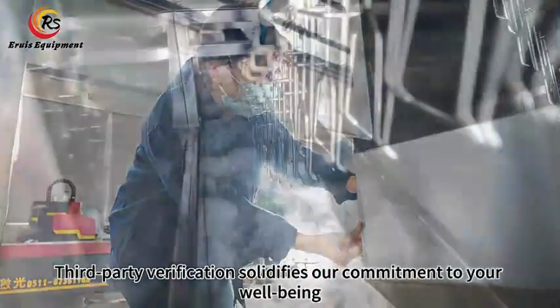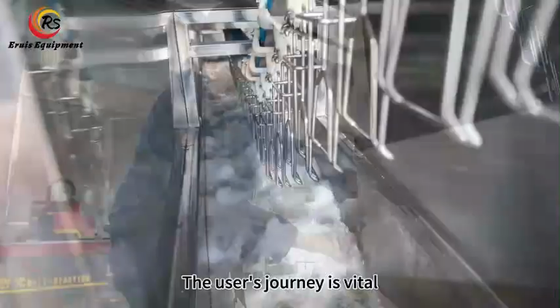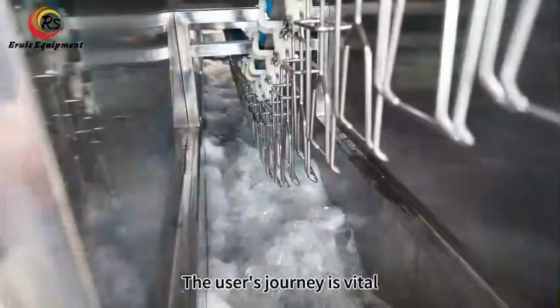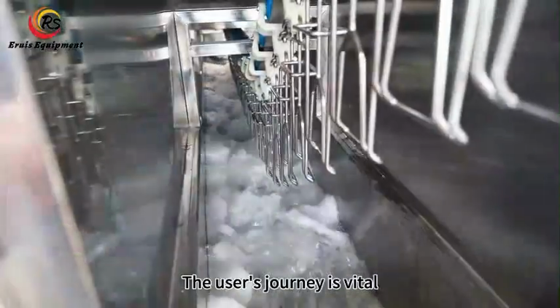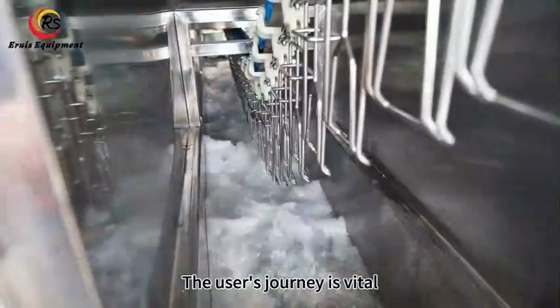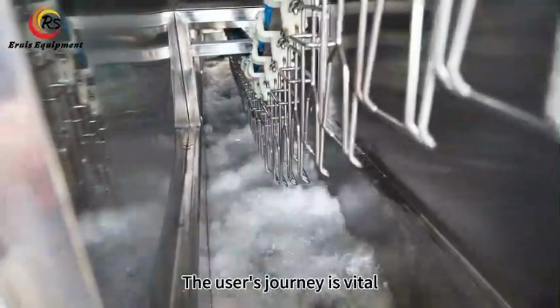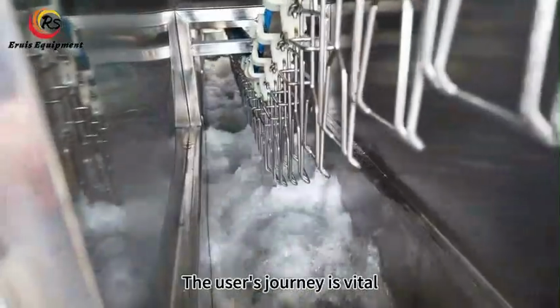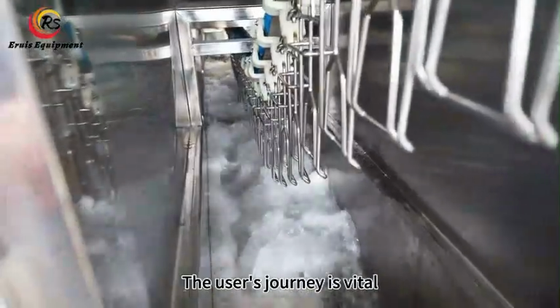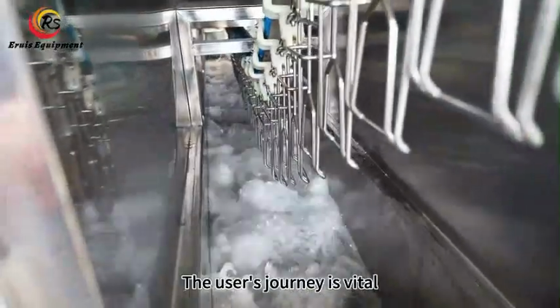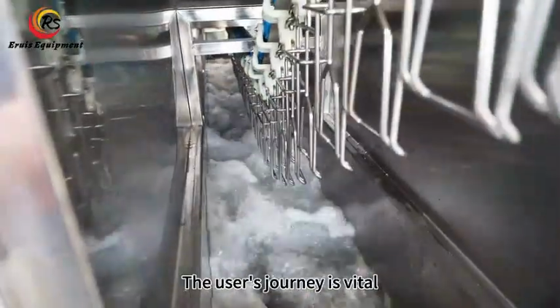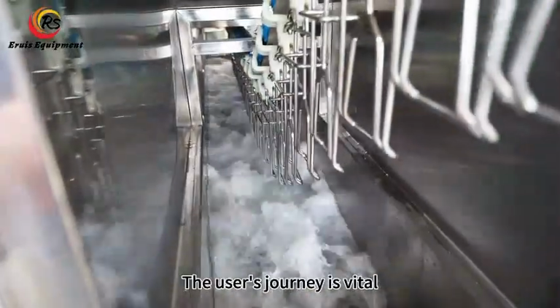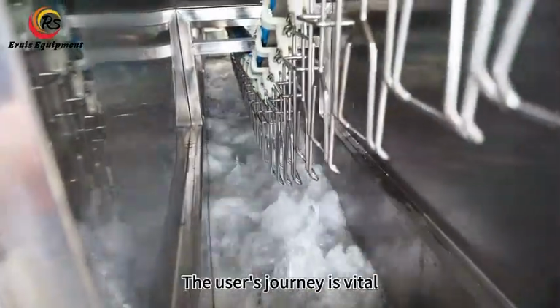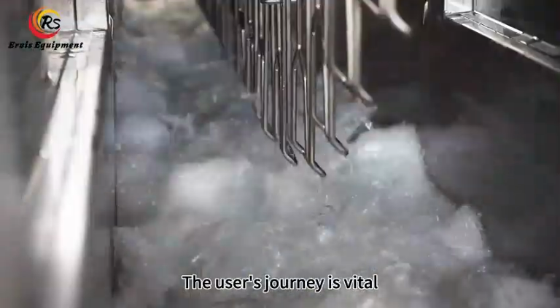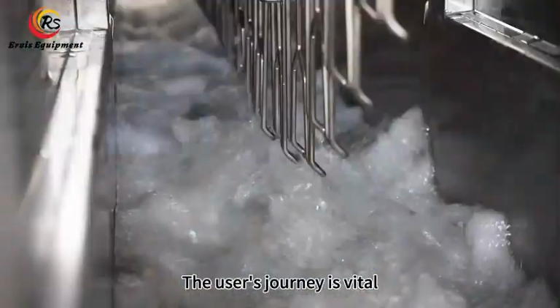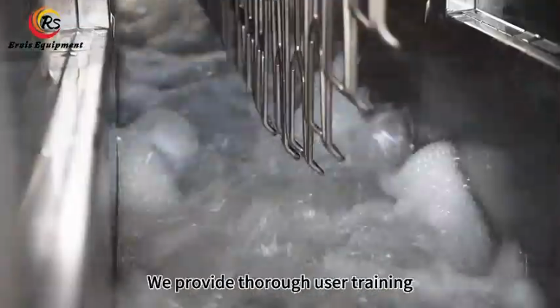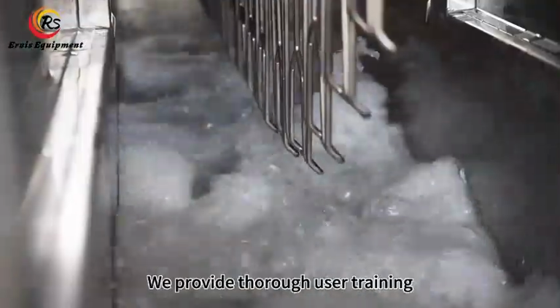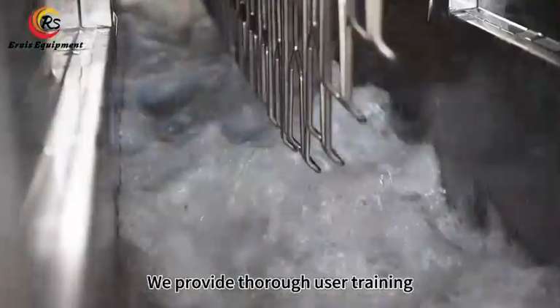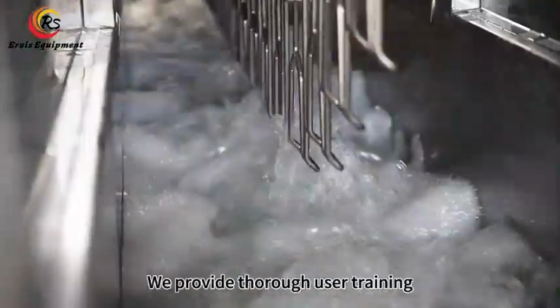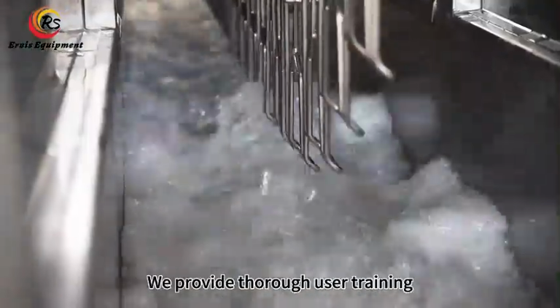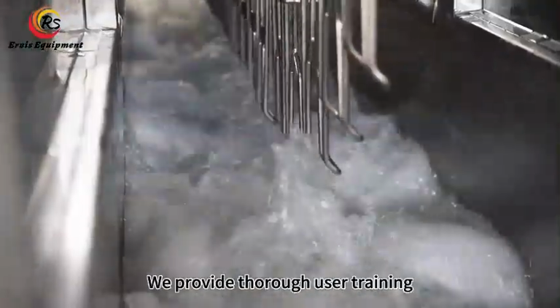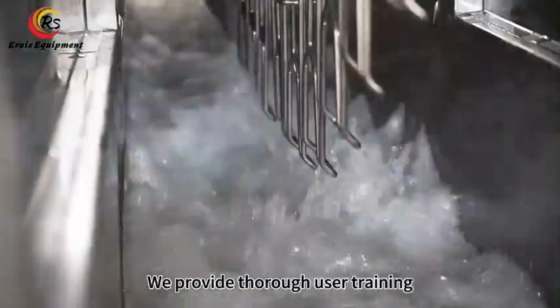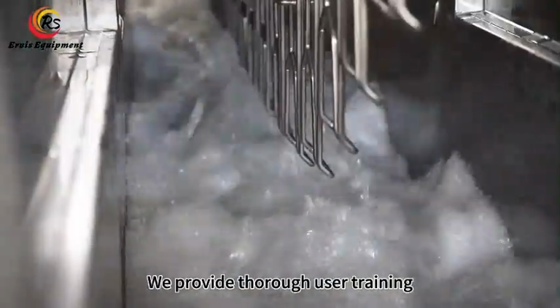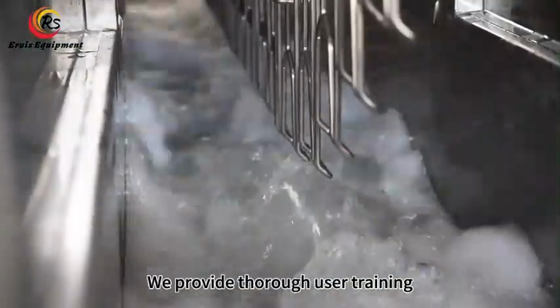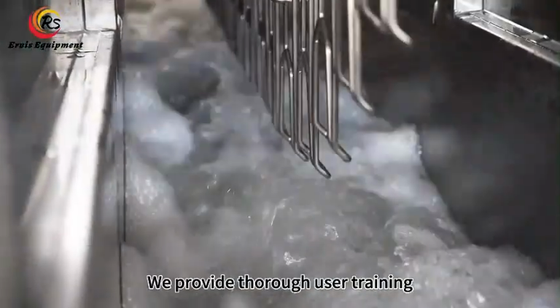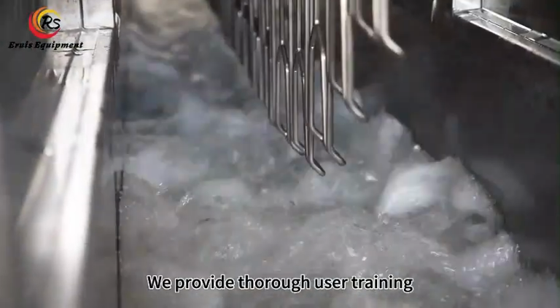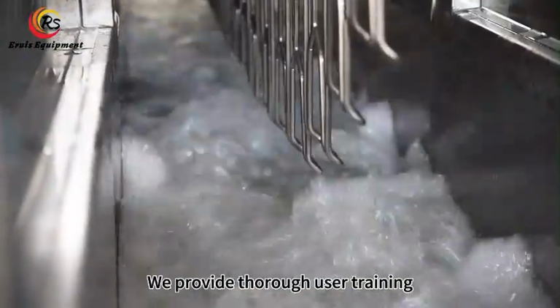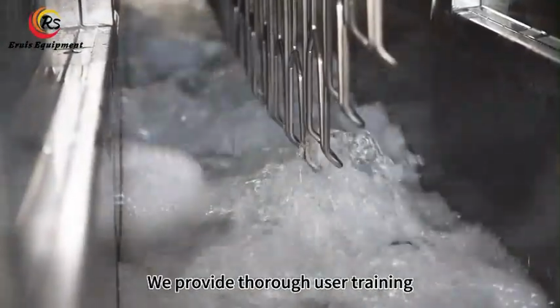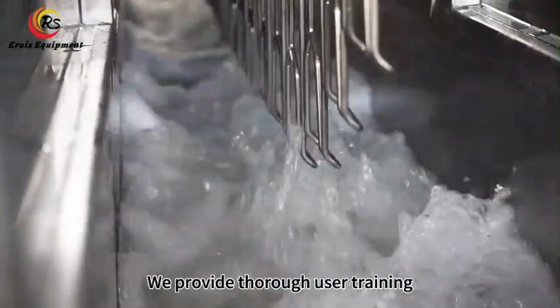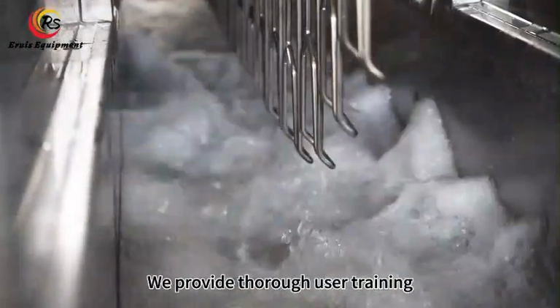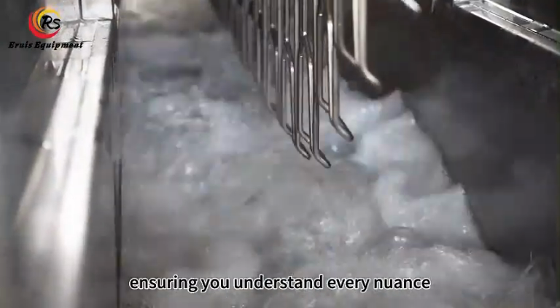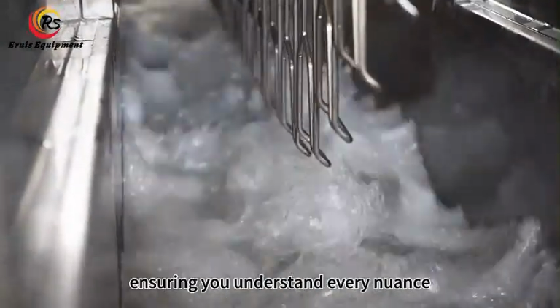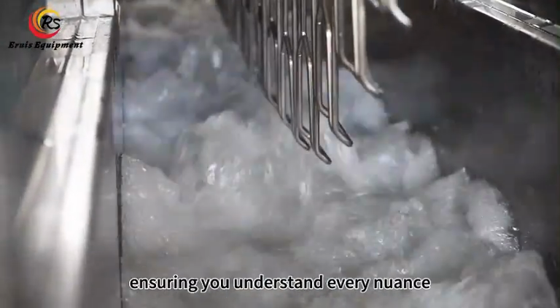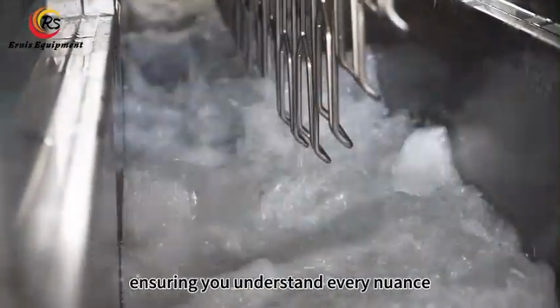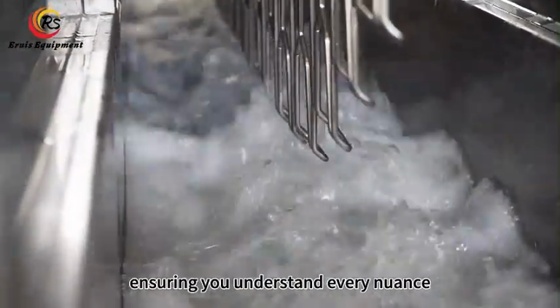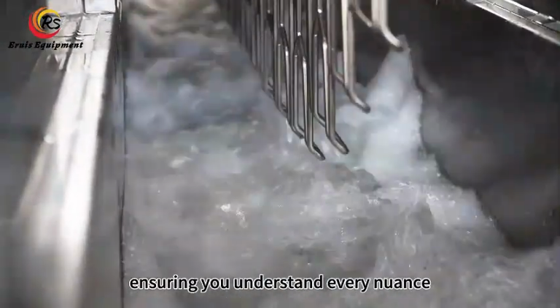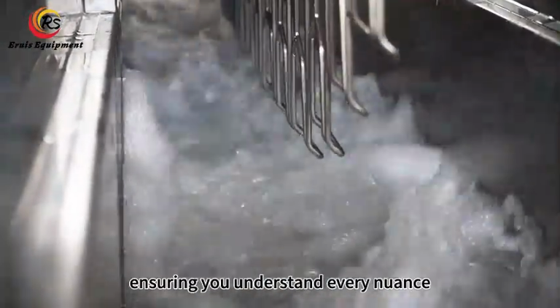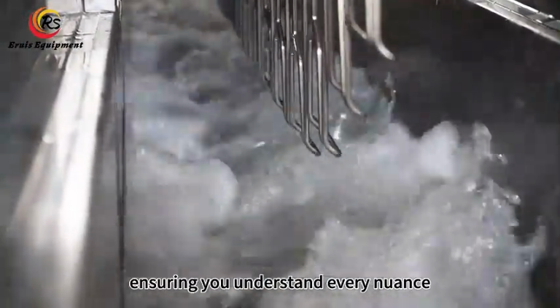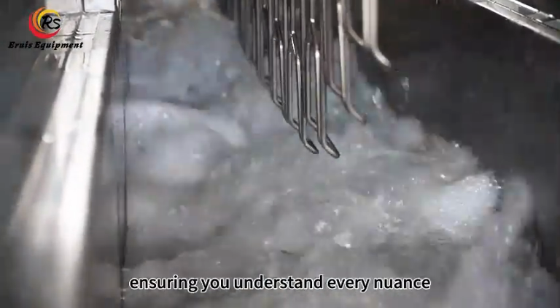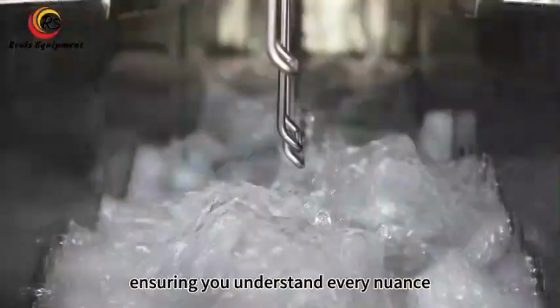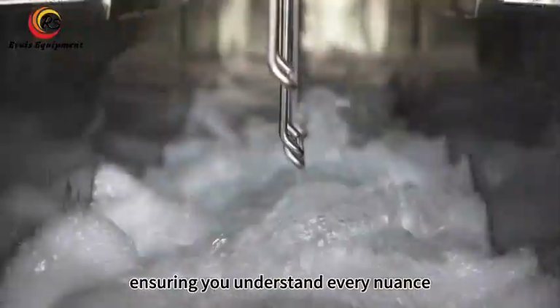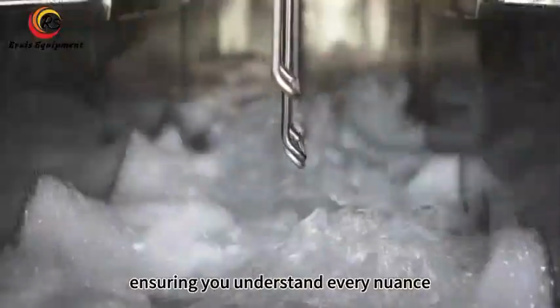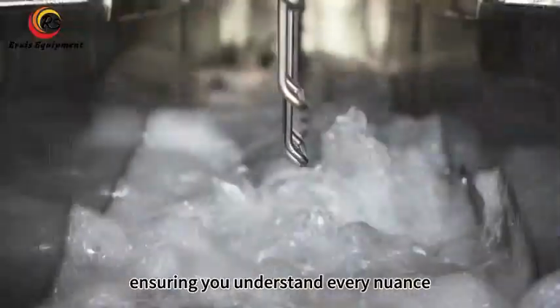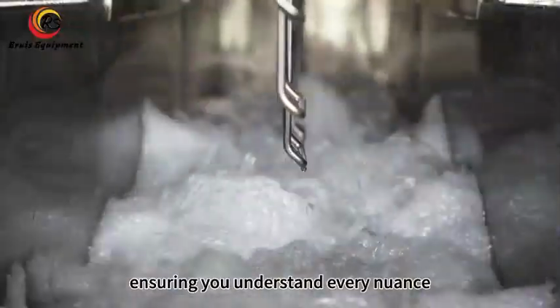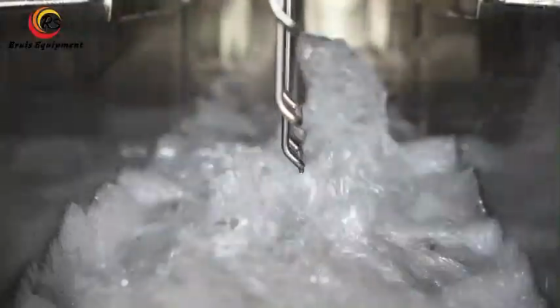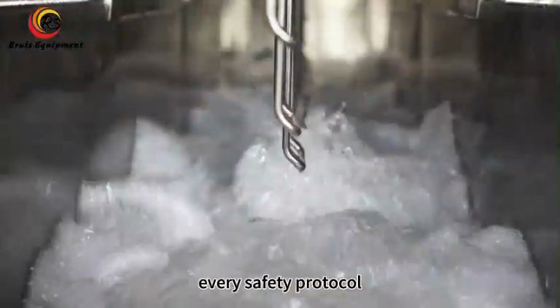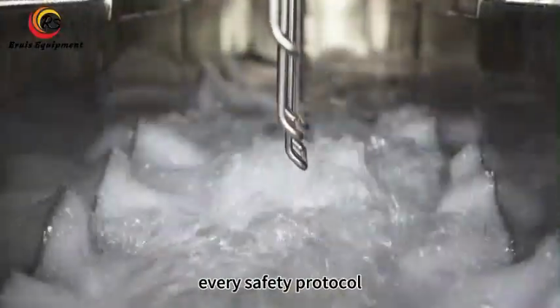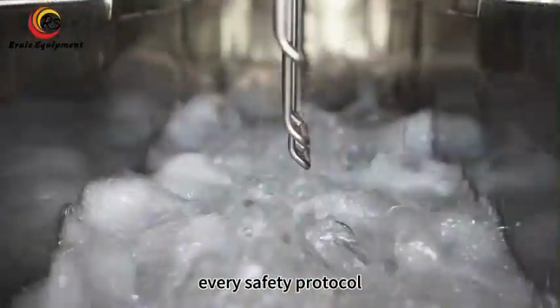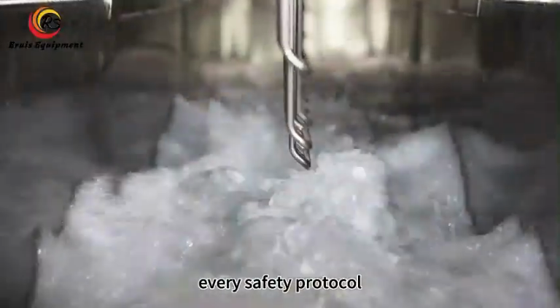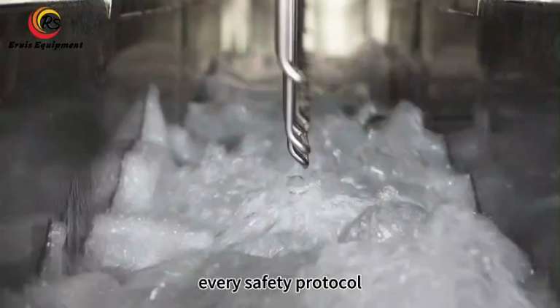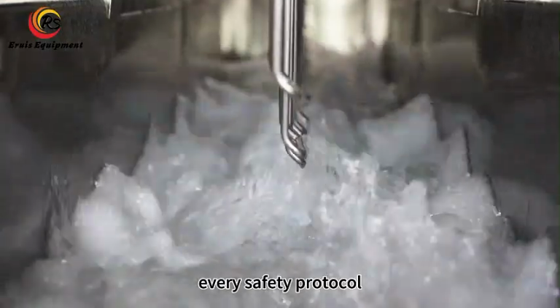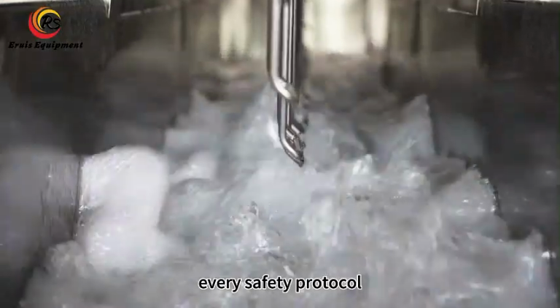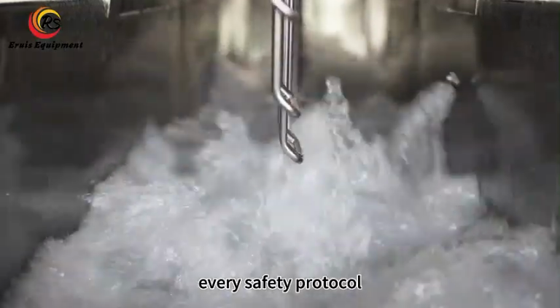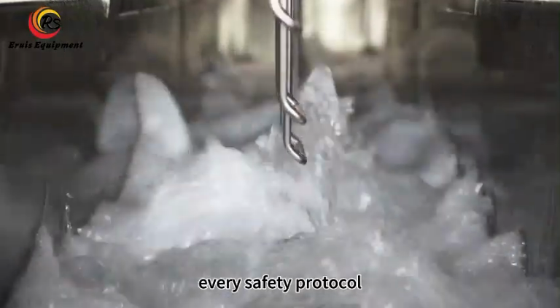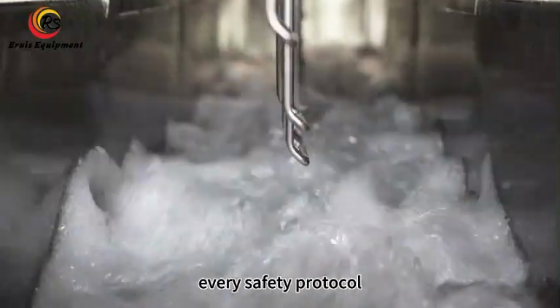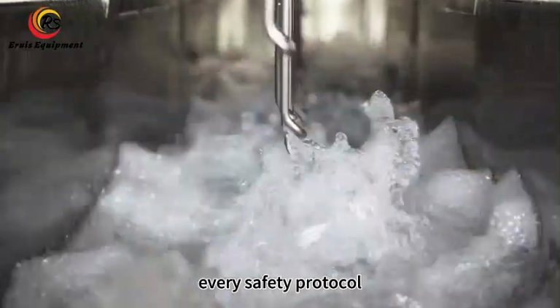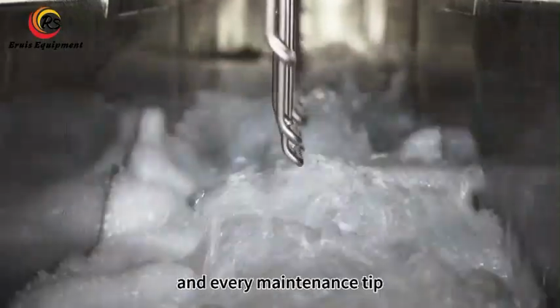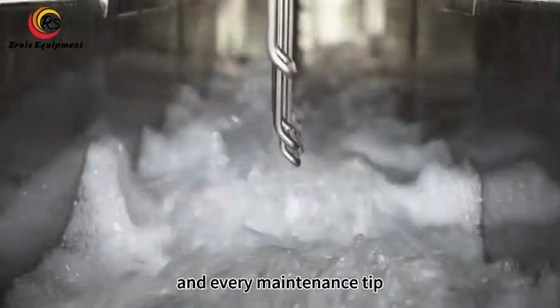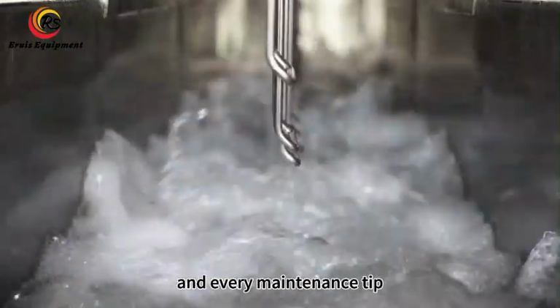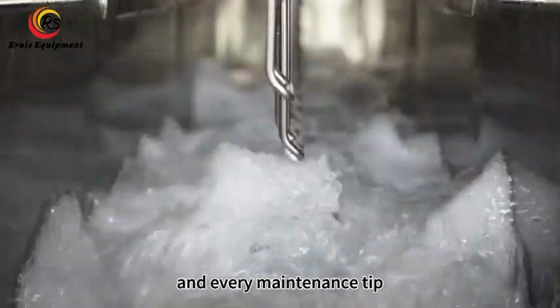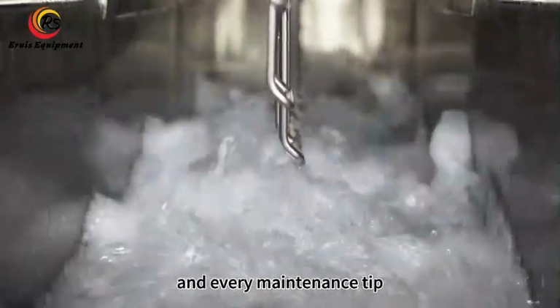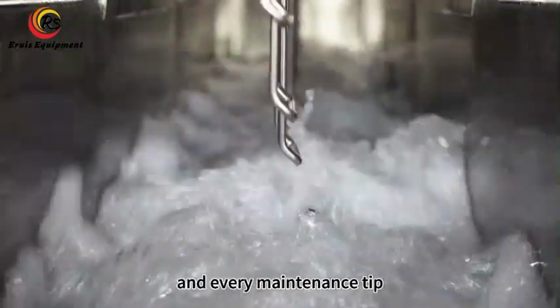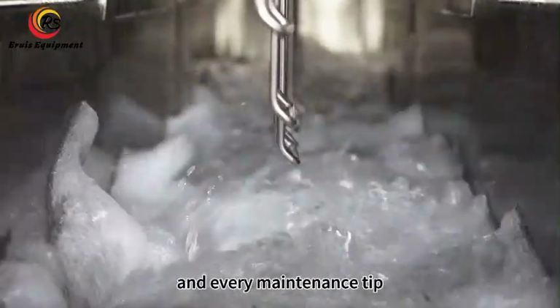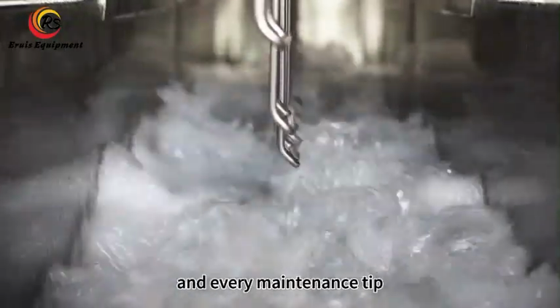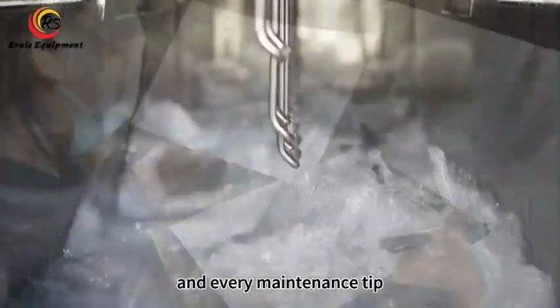The user's journey is vital. We provide thorough user training, ensuring you understand every nuance, every safety protocol, and every maintenance tip.